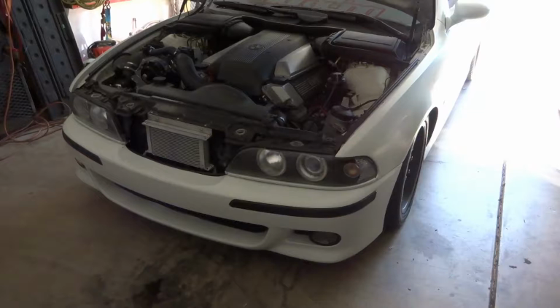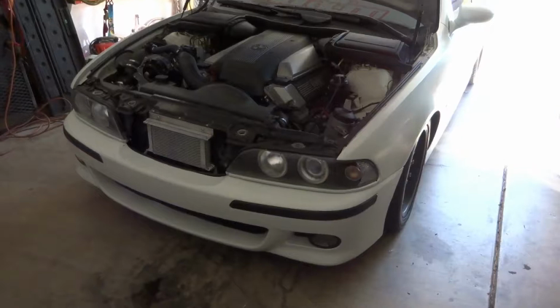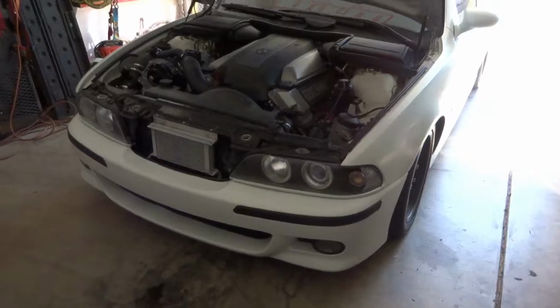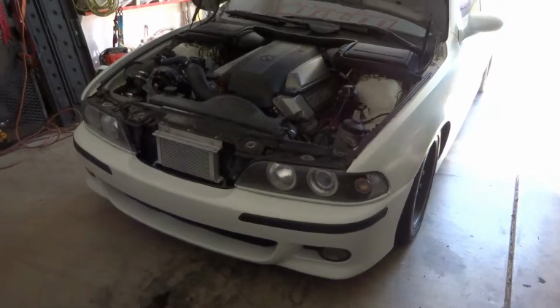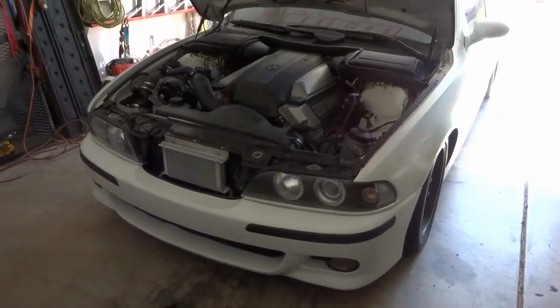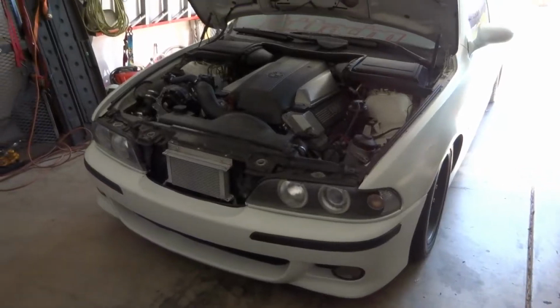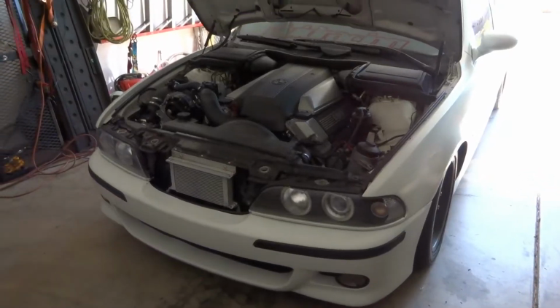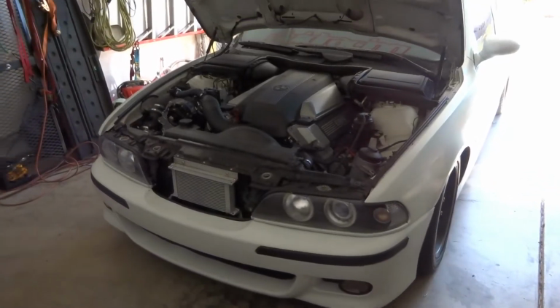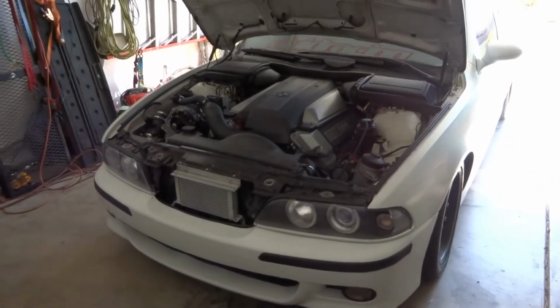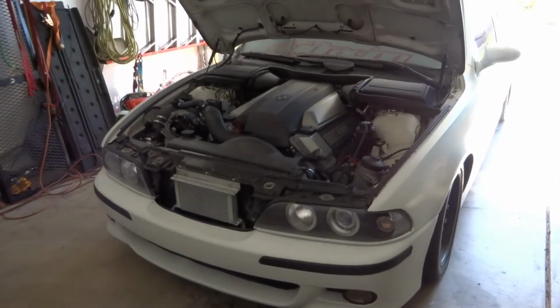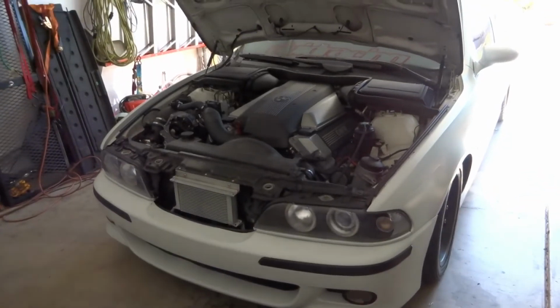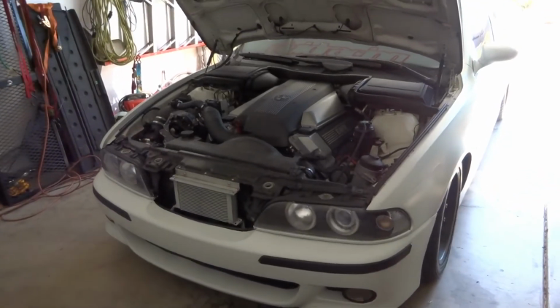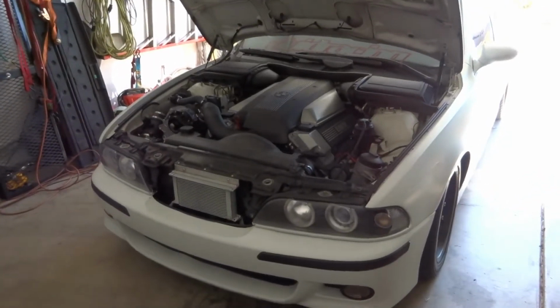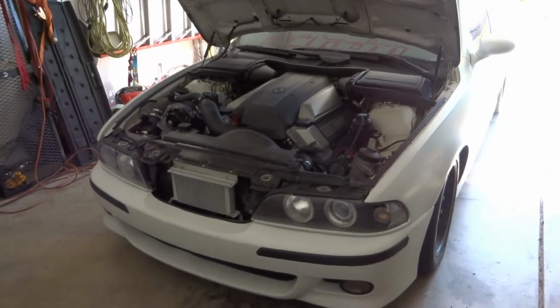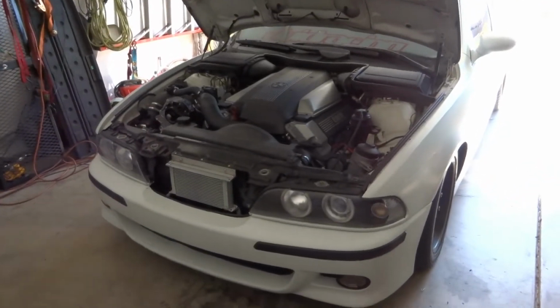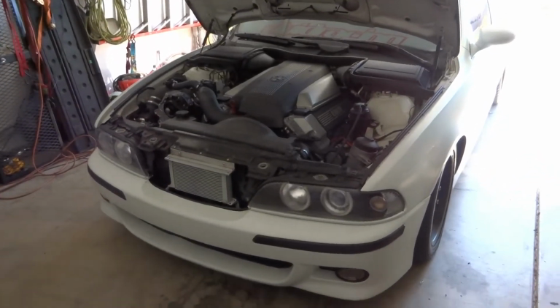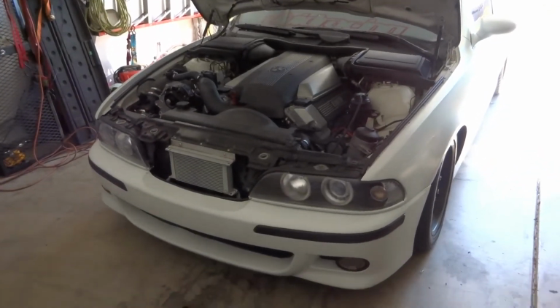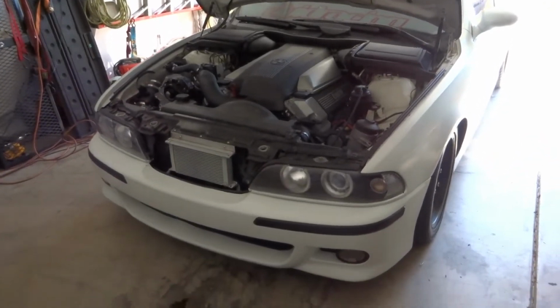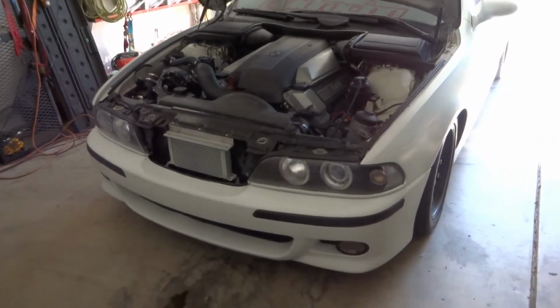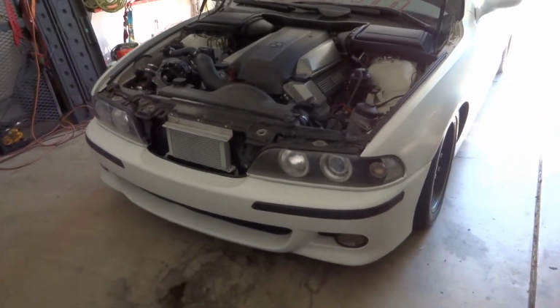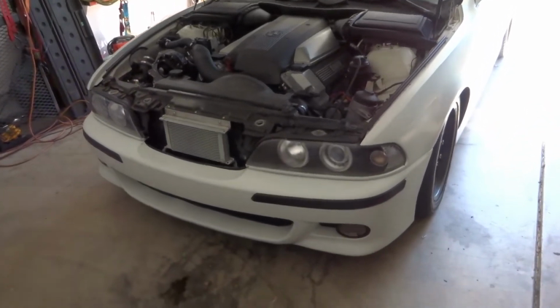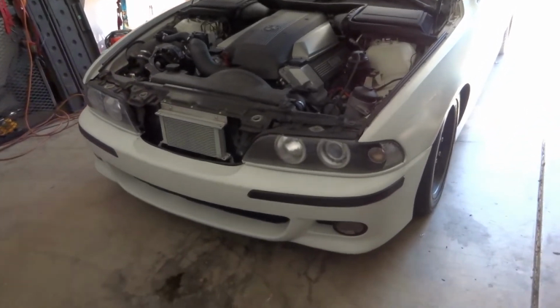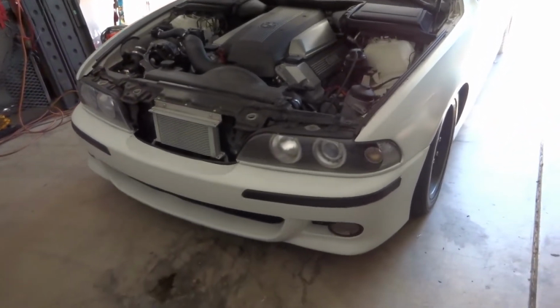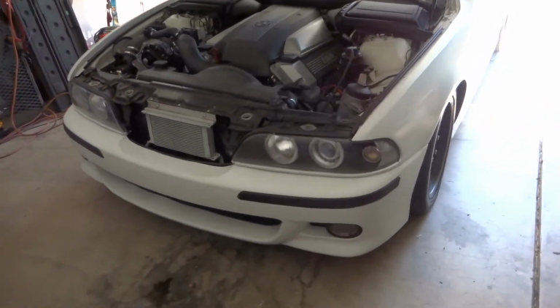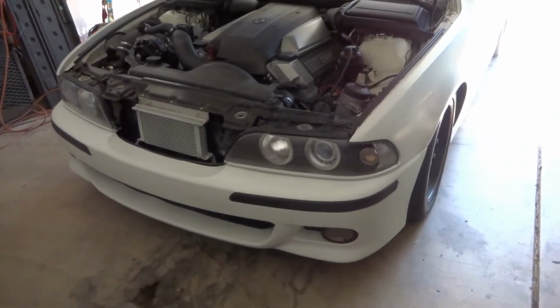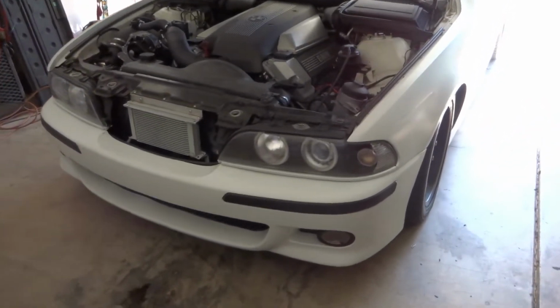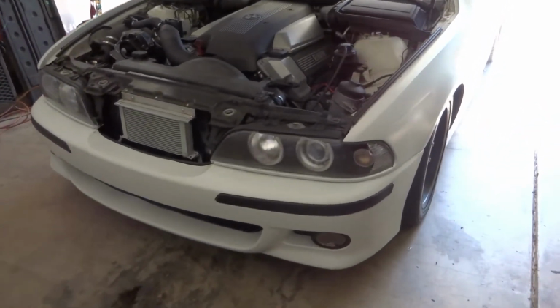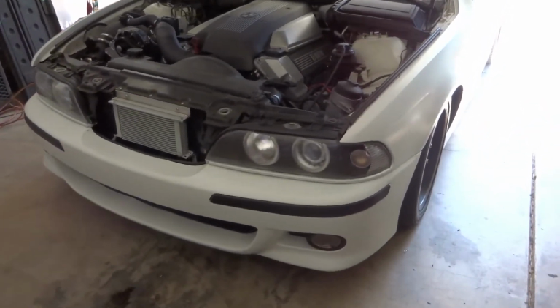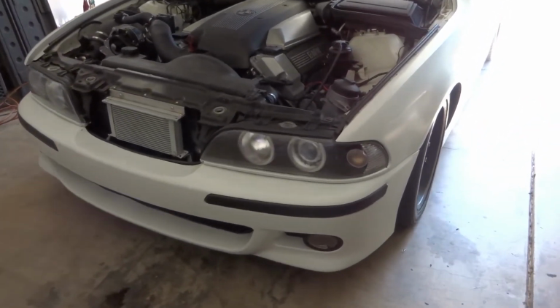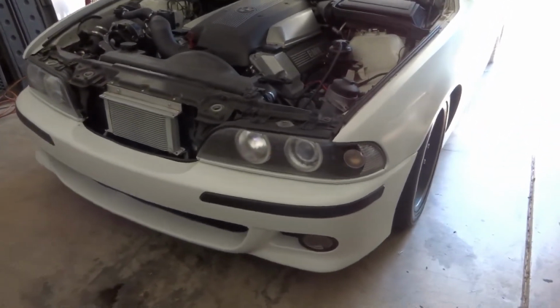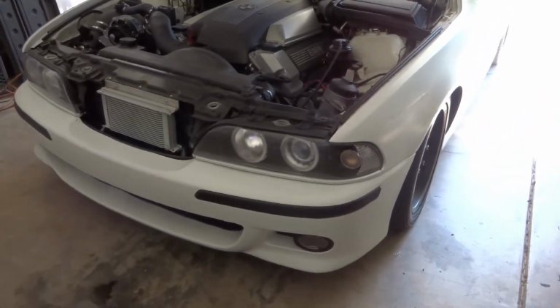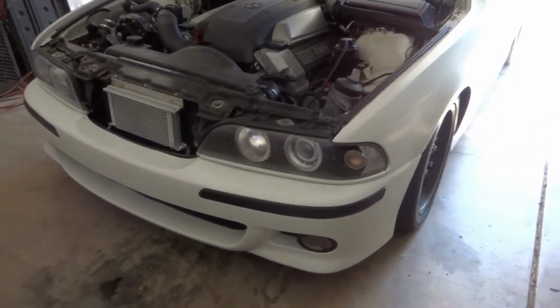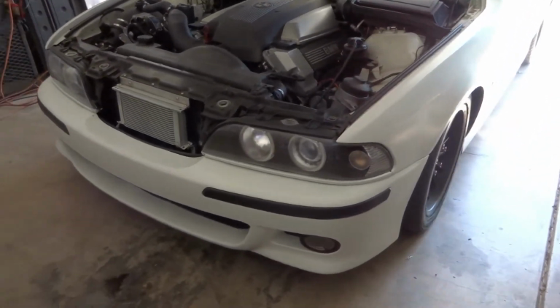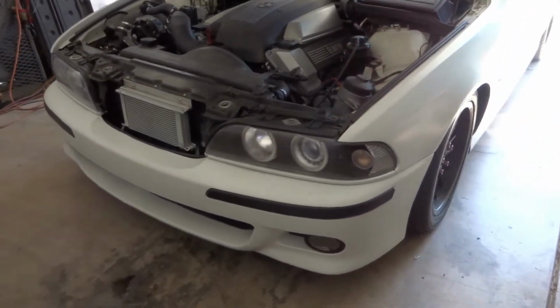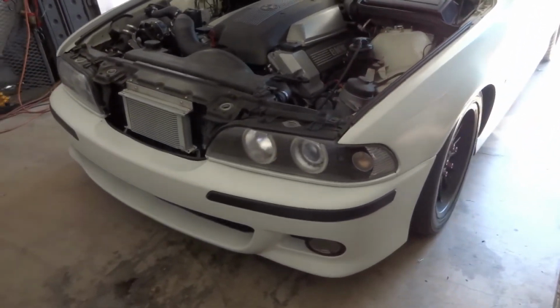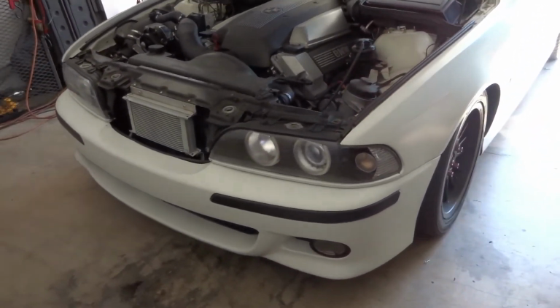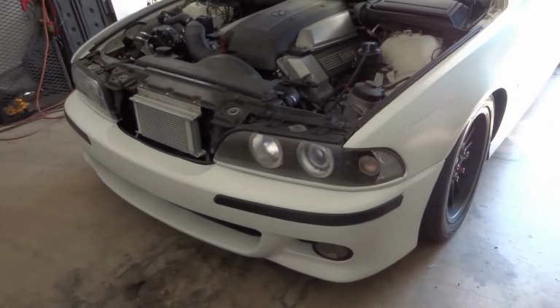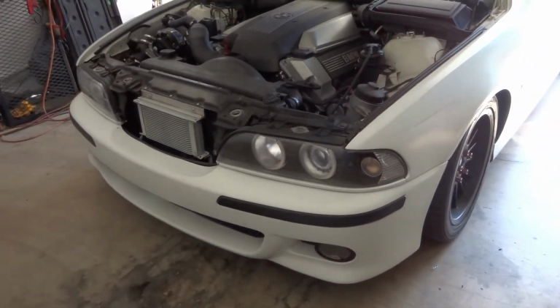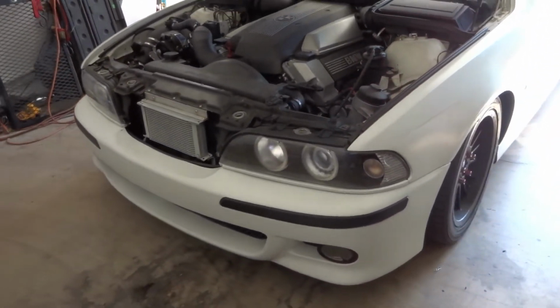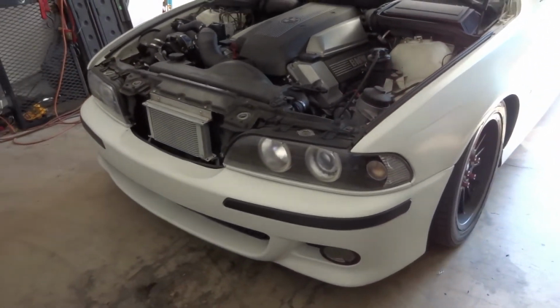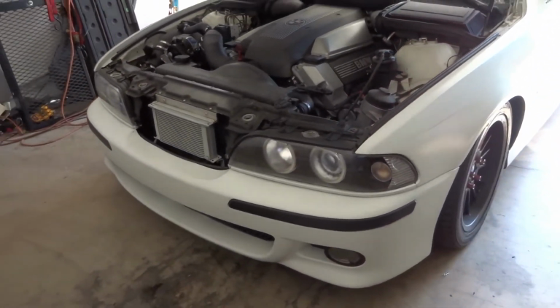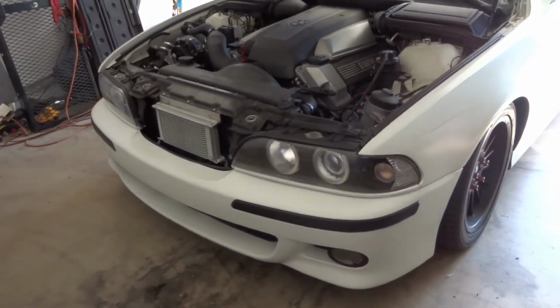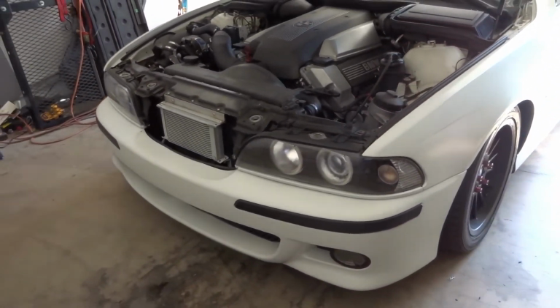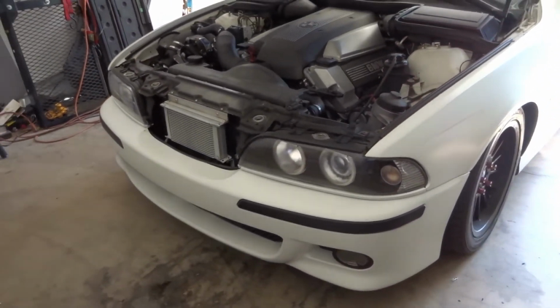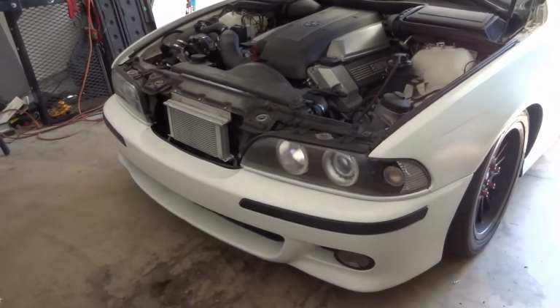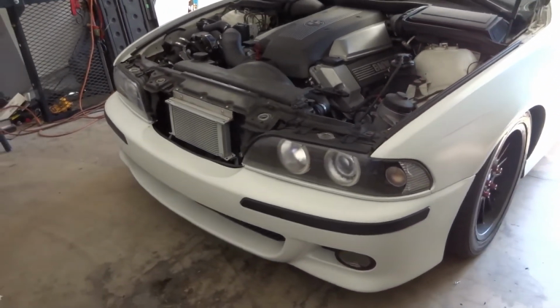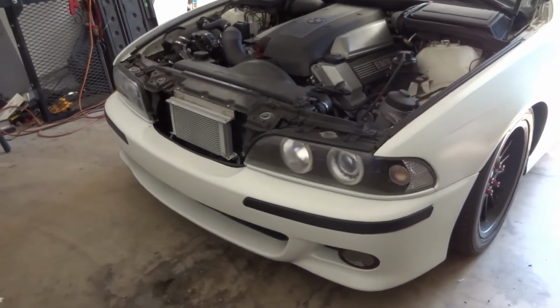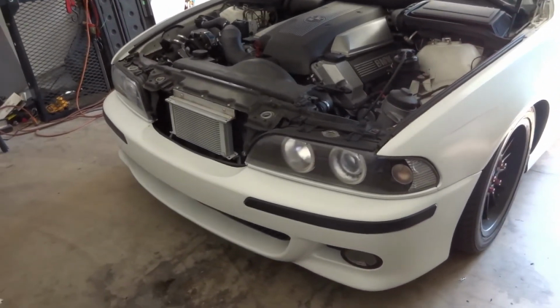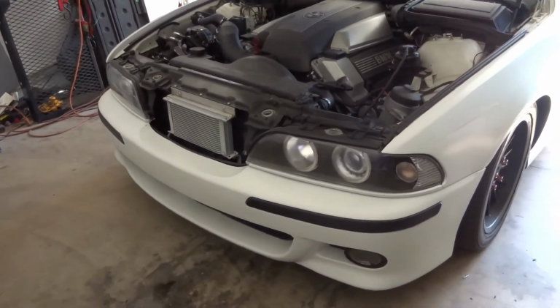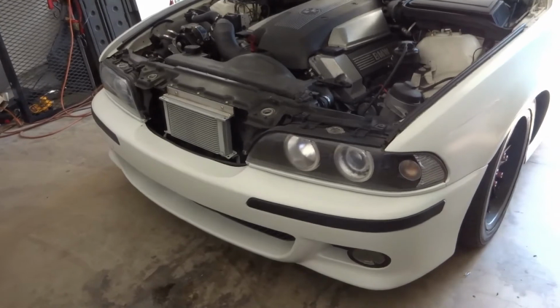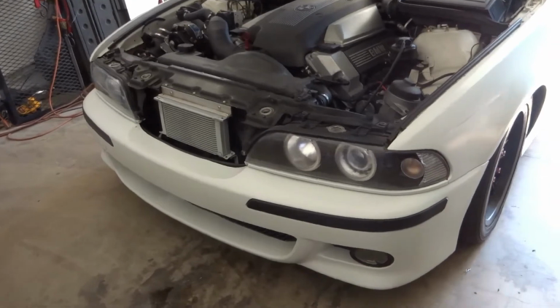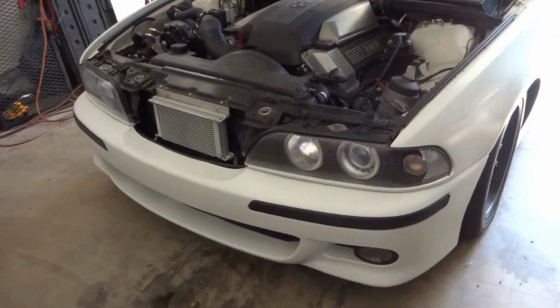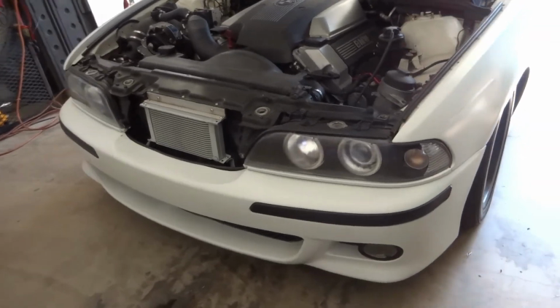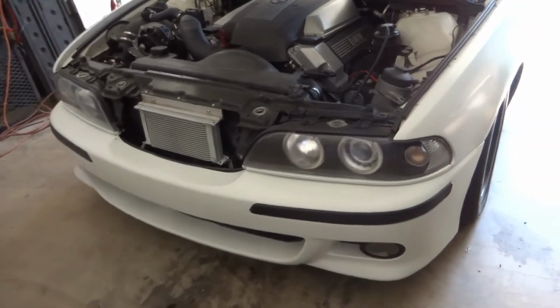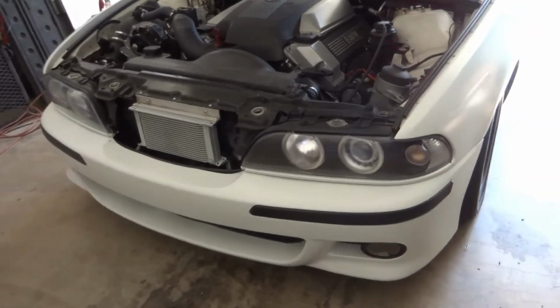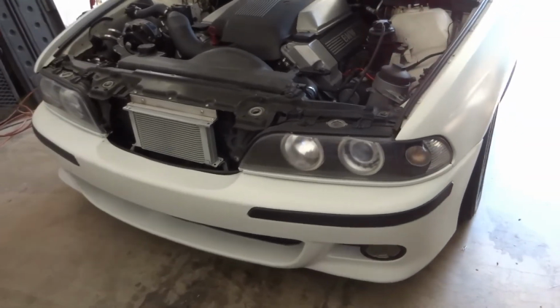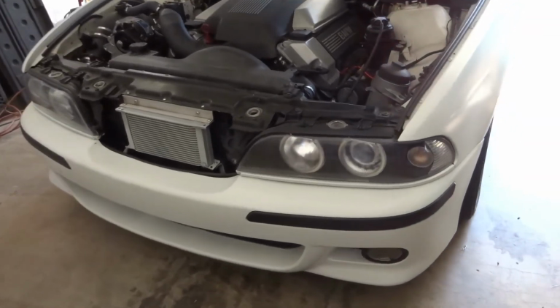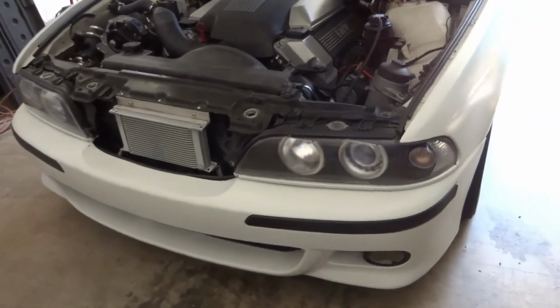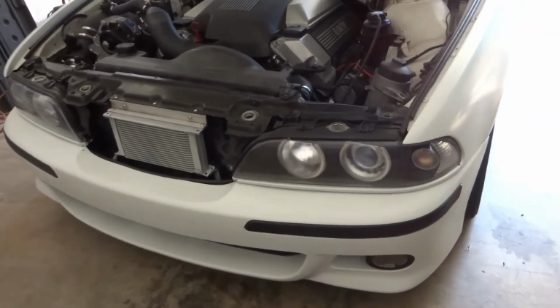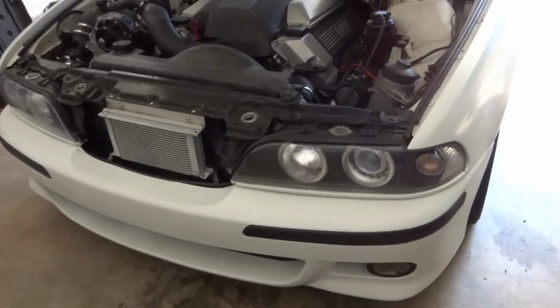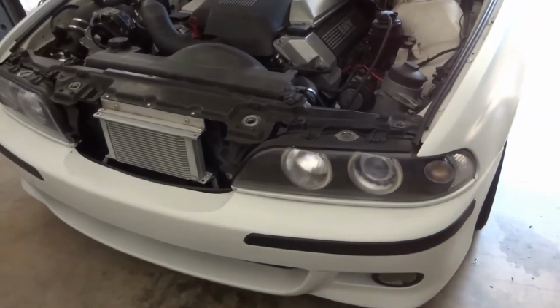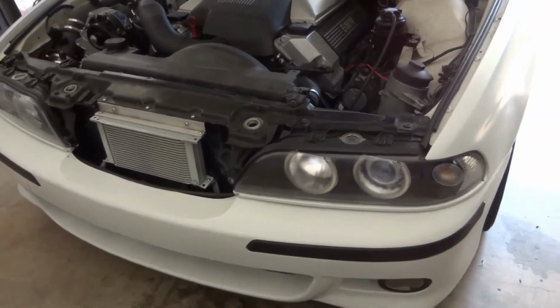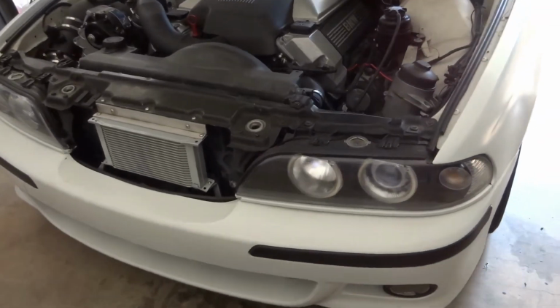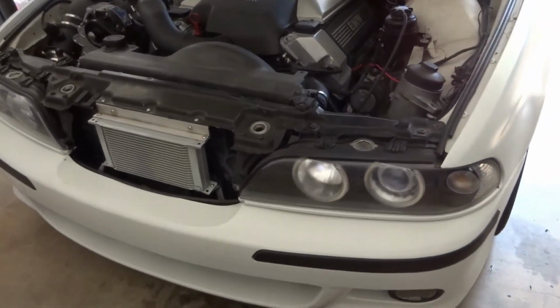What's up guys, welcome back. I'm here in the garage with my E39 540i and today I have to do a little oil cooler line repair.